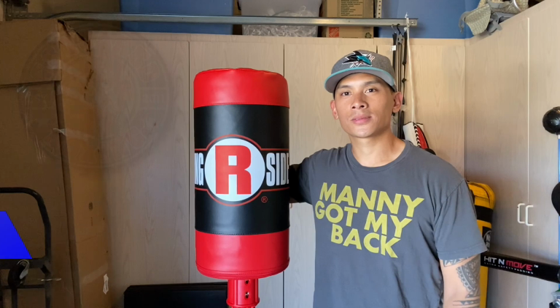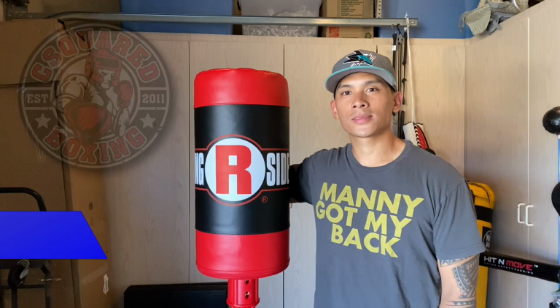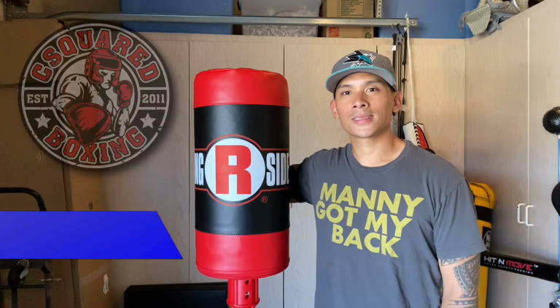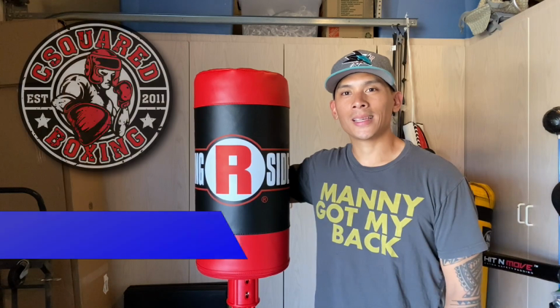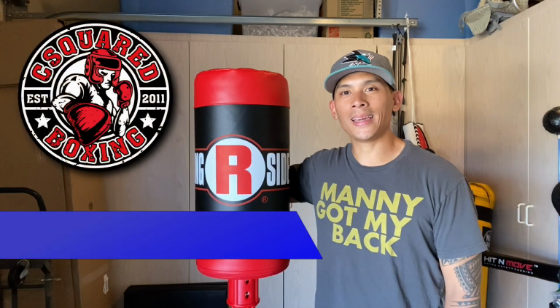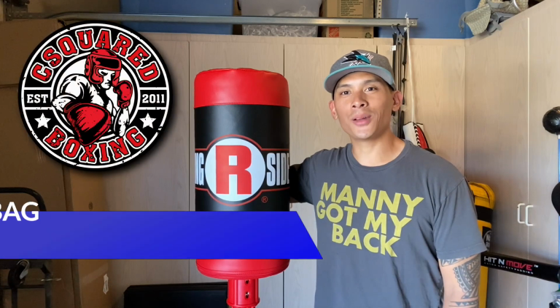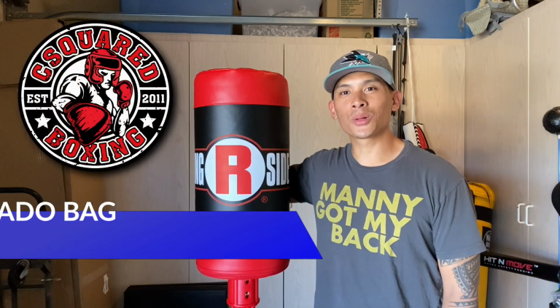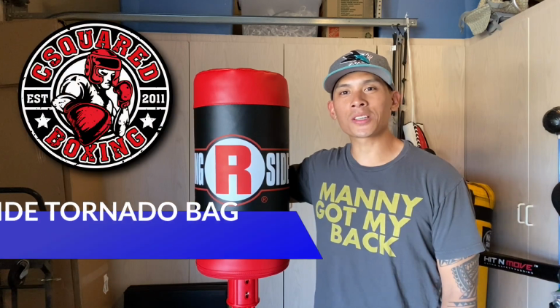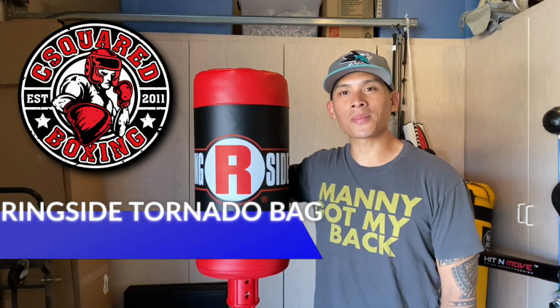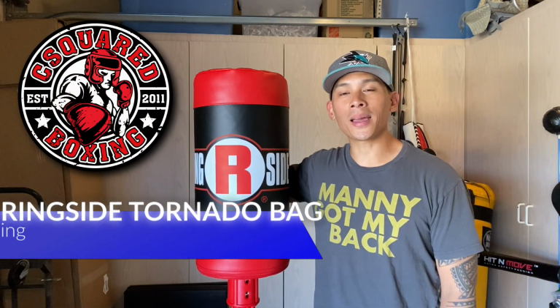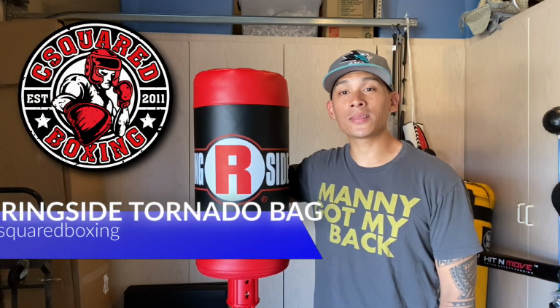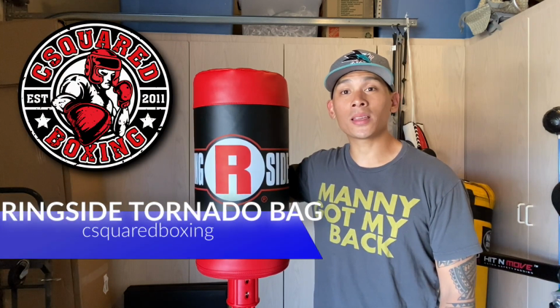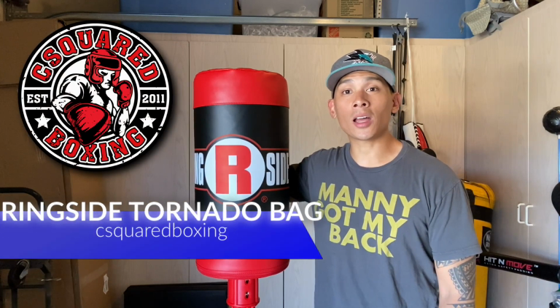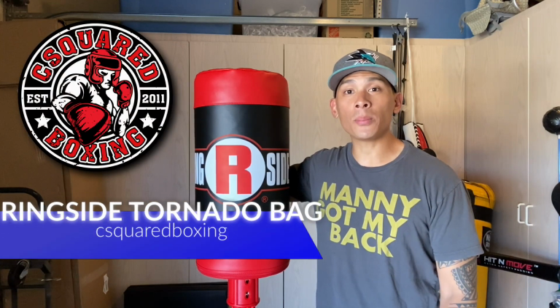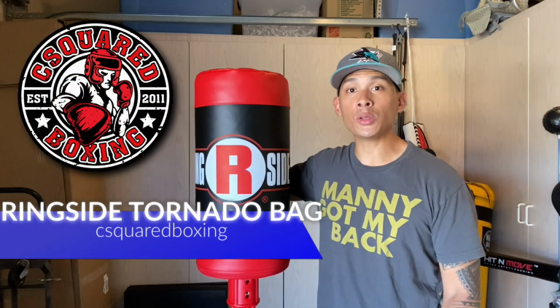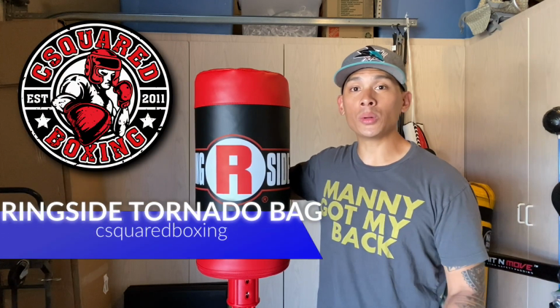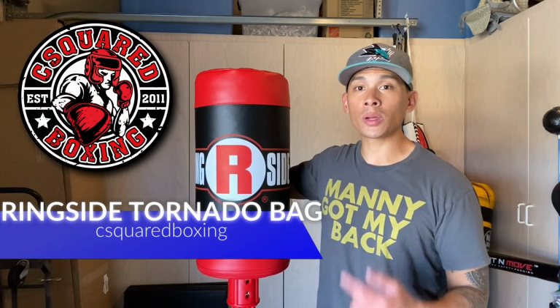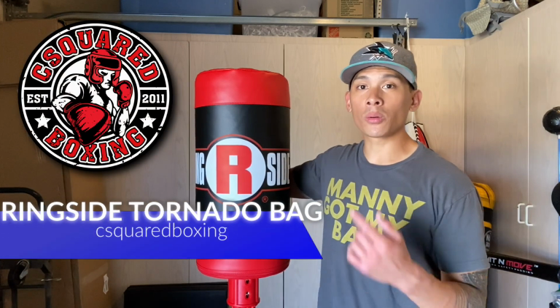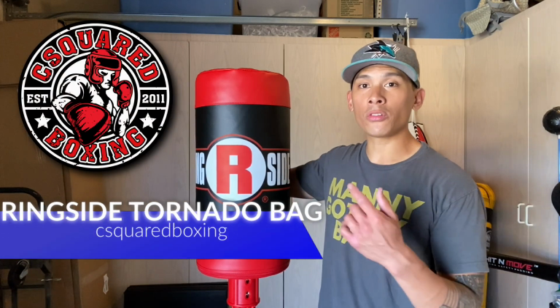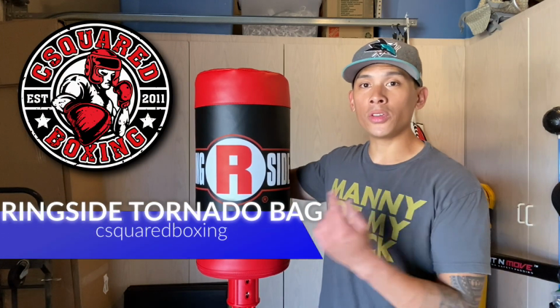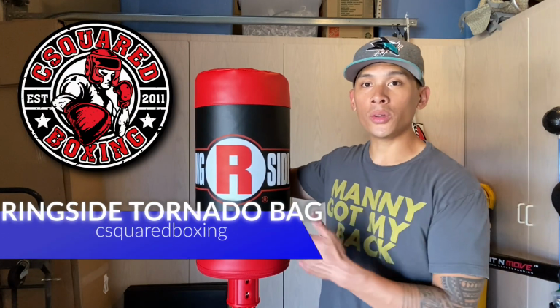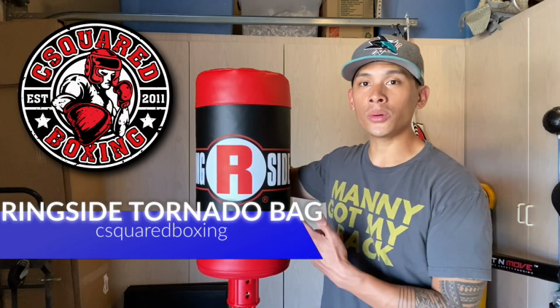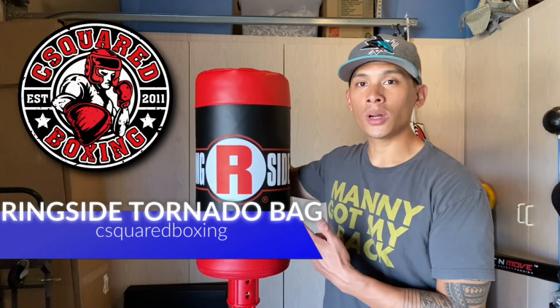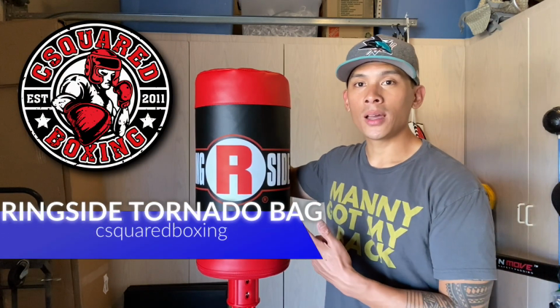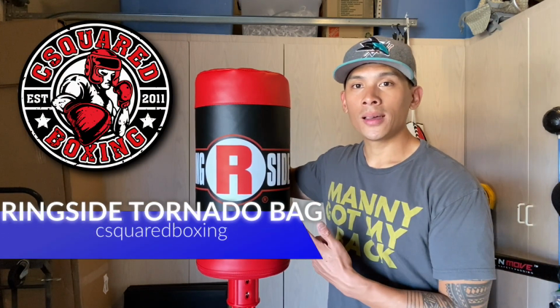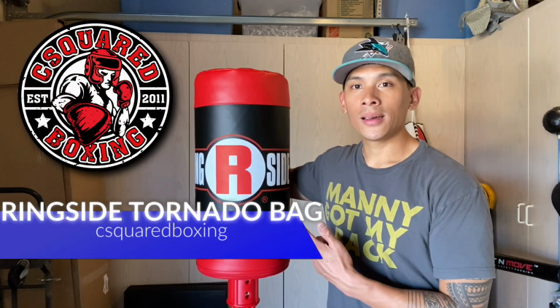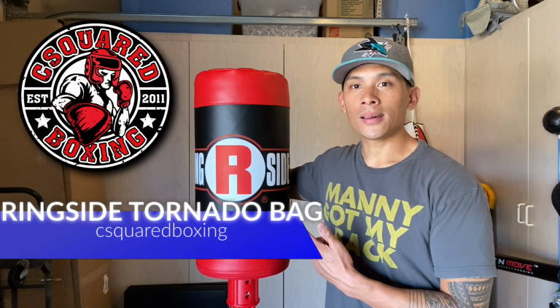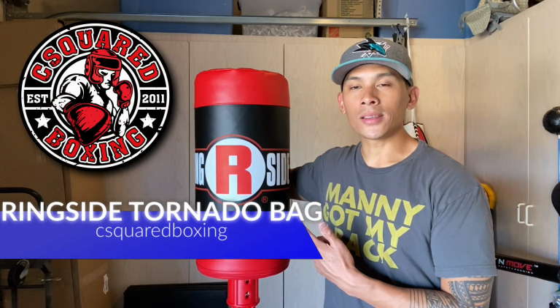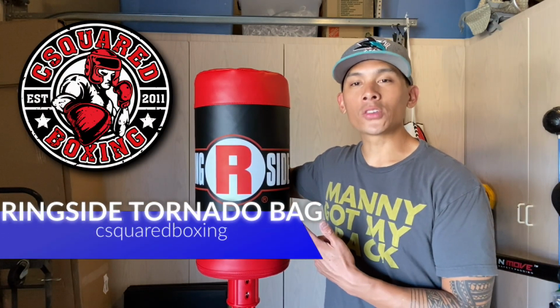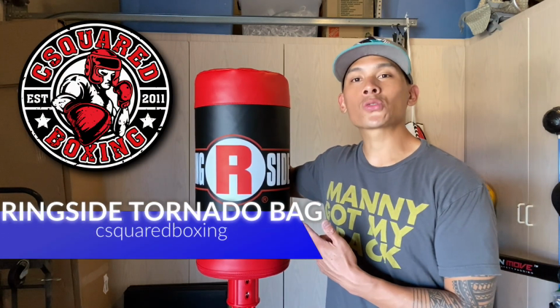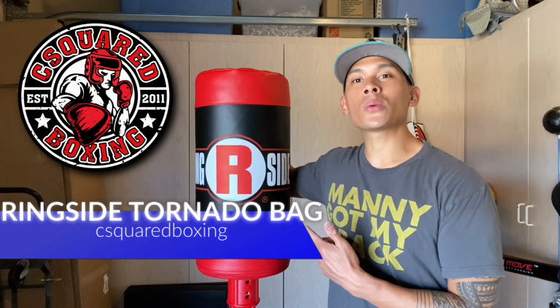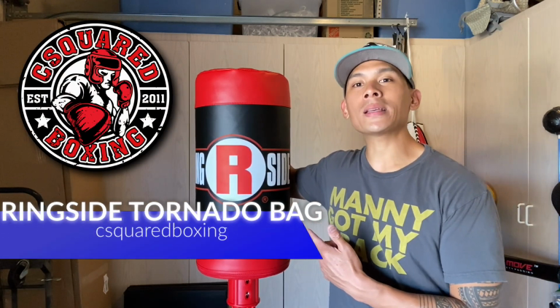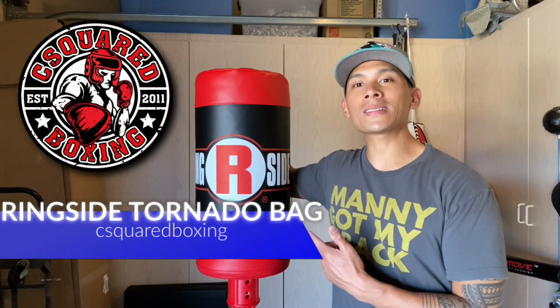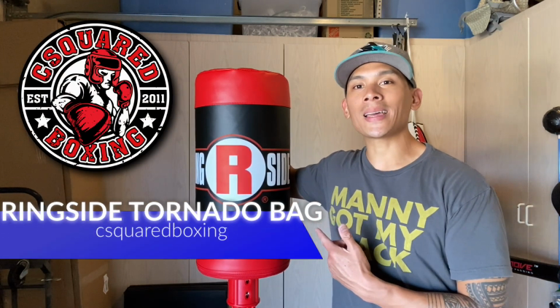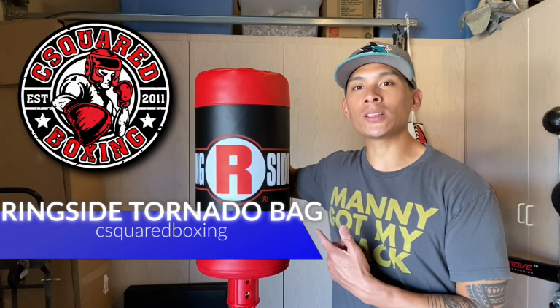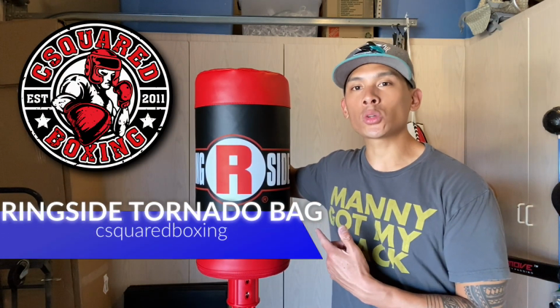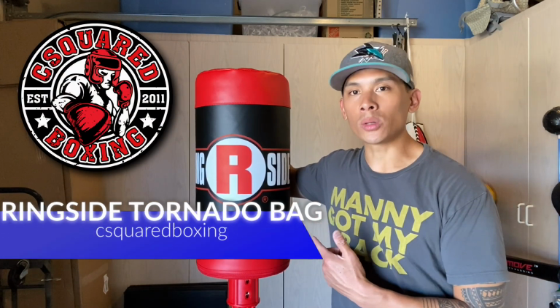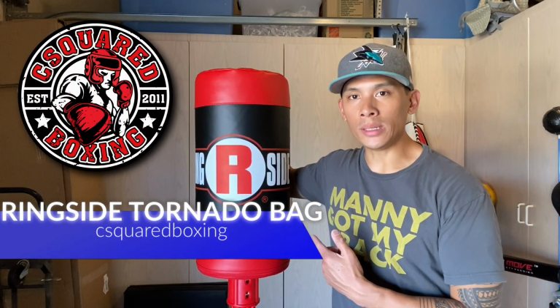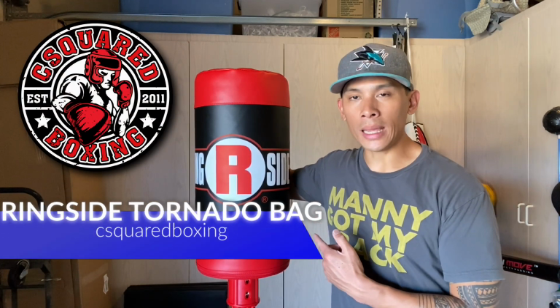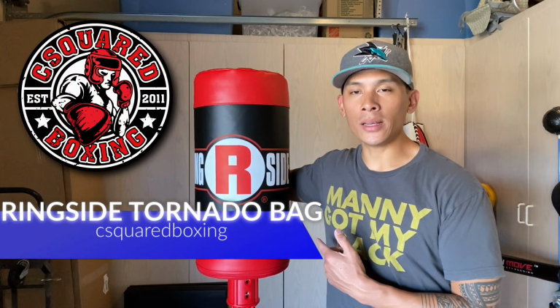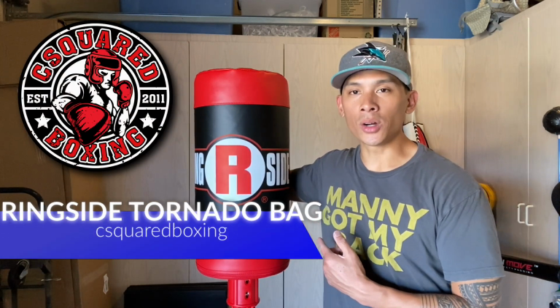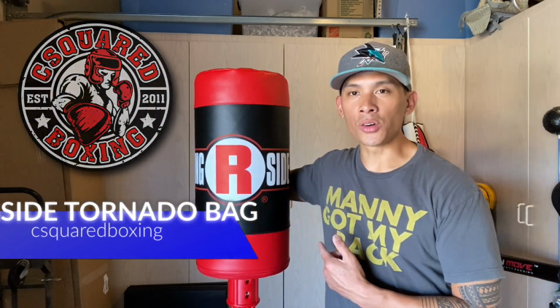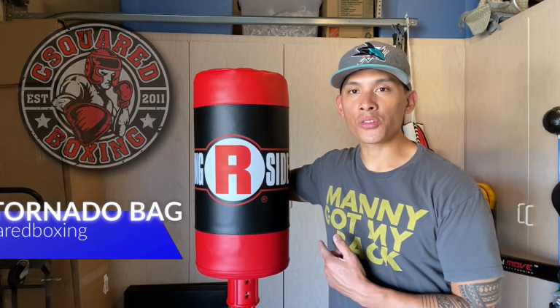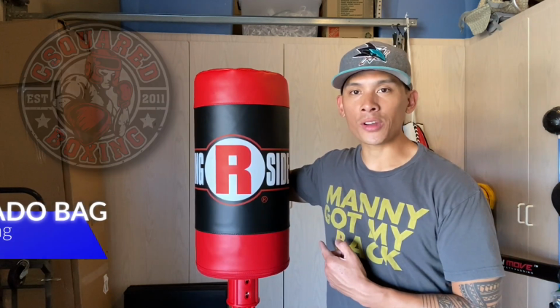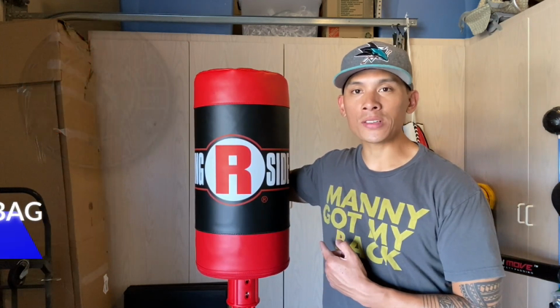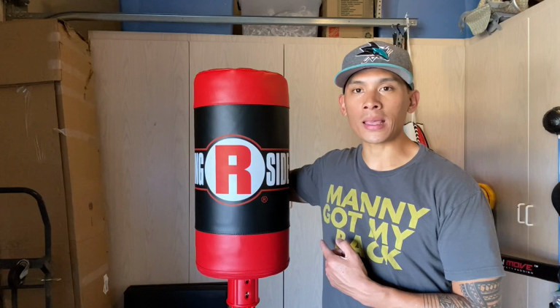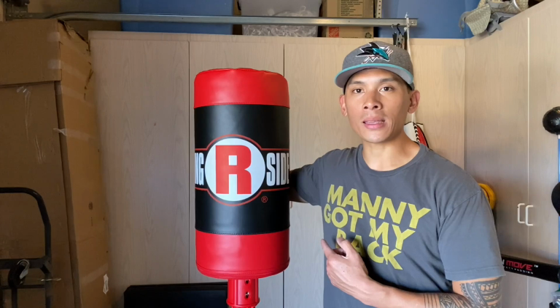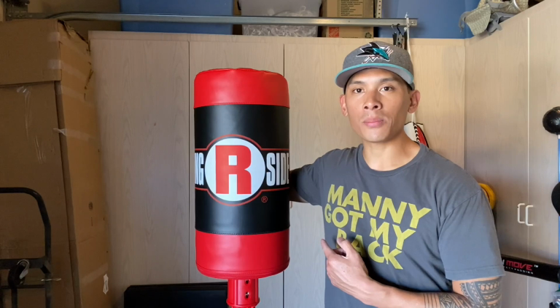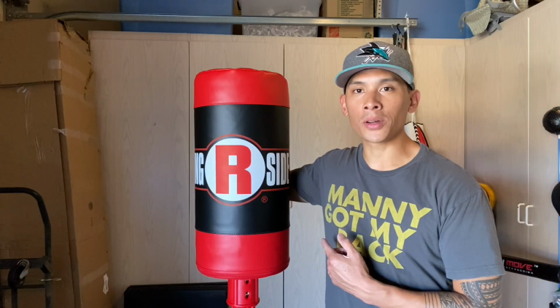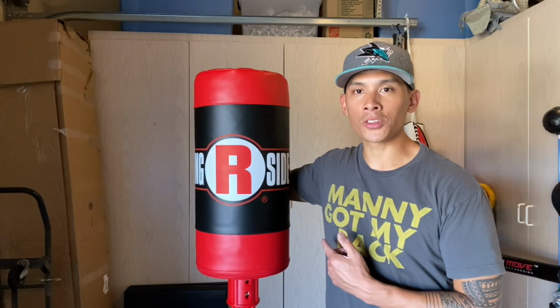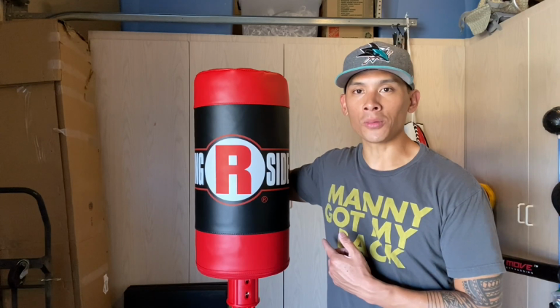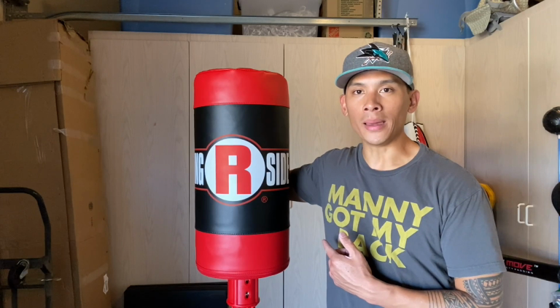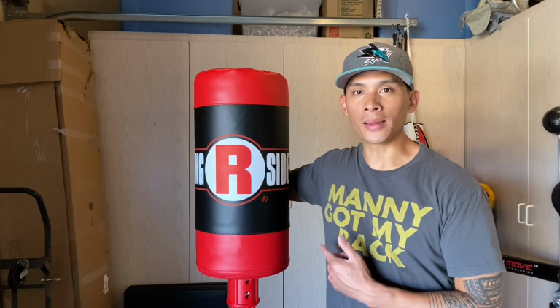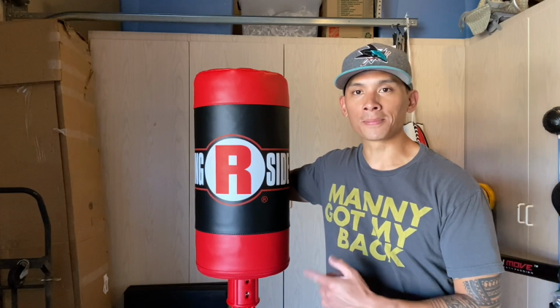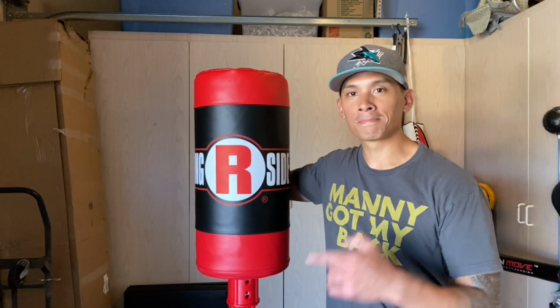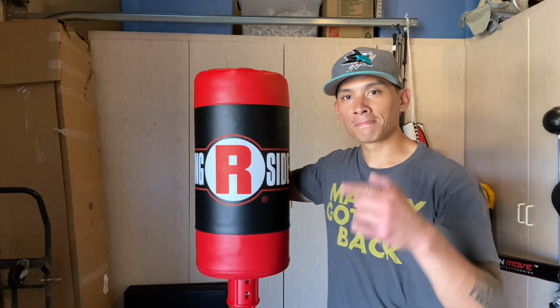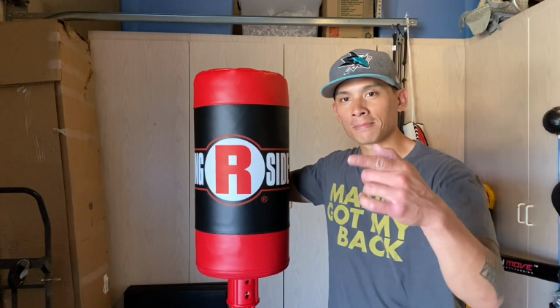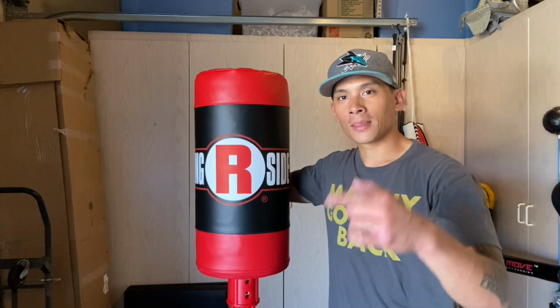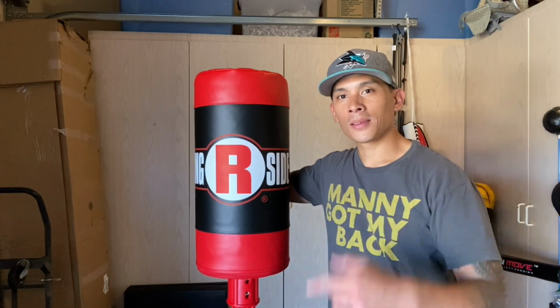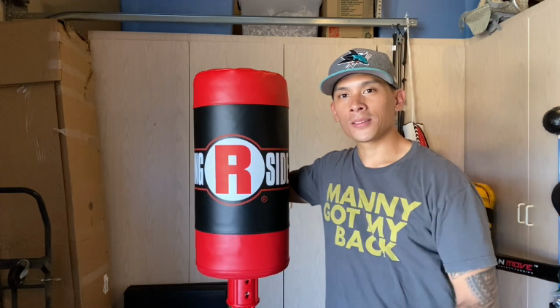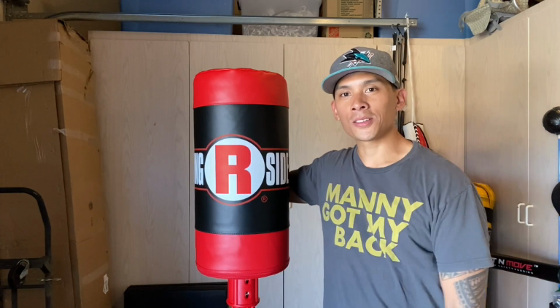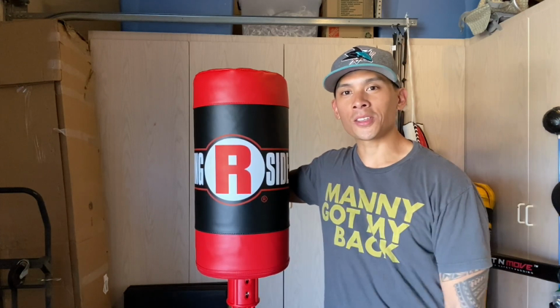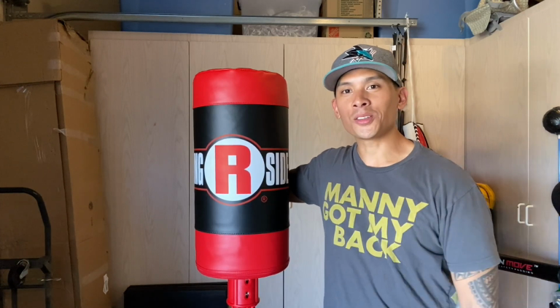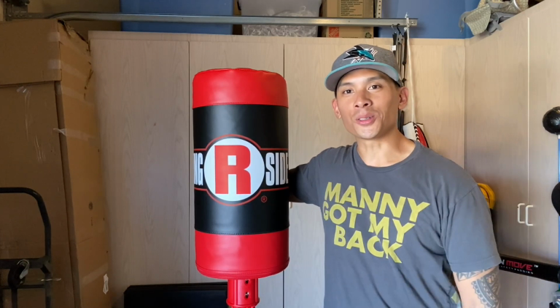Hey, what's up guys? Today I'll be doing a review on this Ringside Tornado freestanding punching bag, so stay tuned.